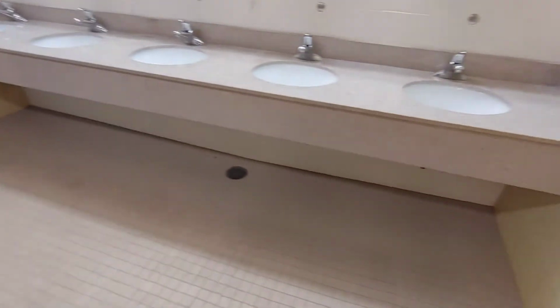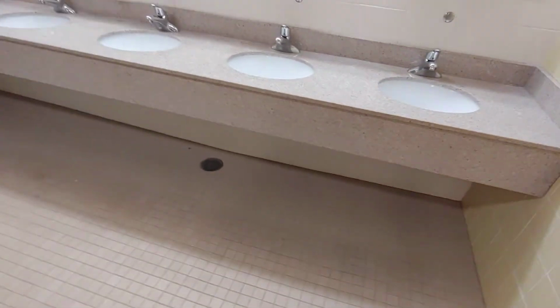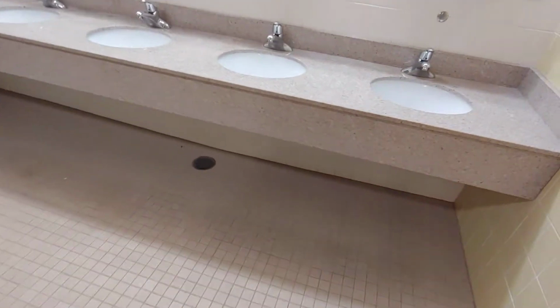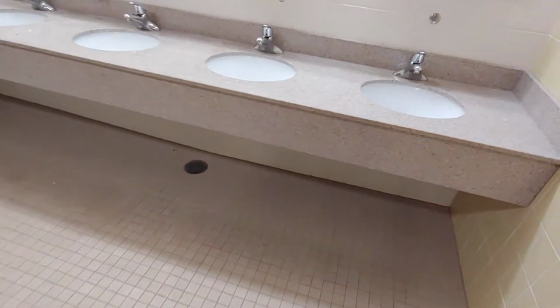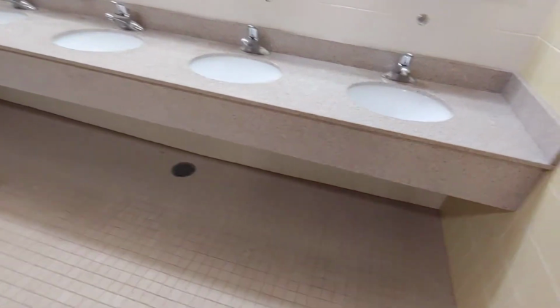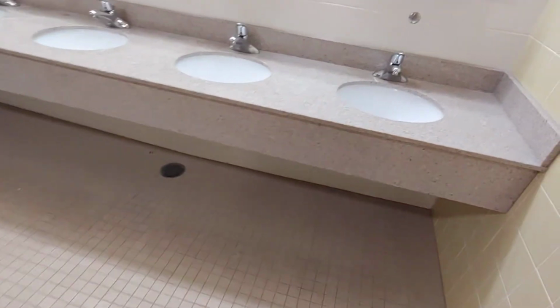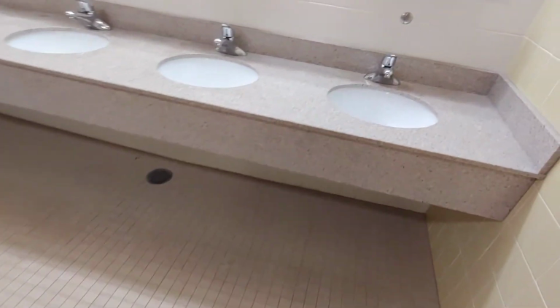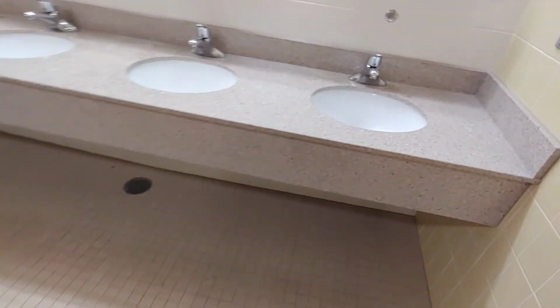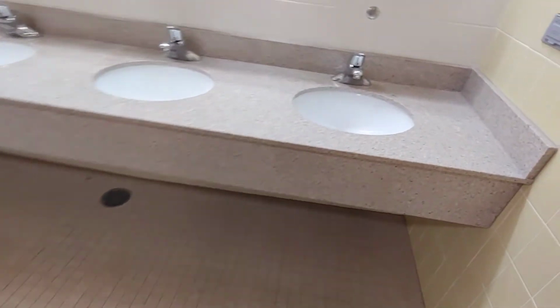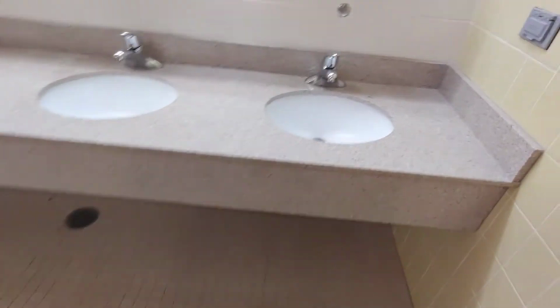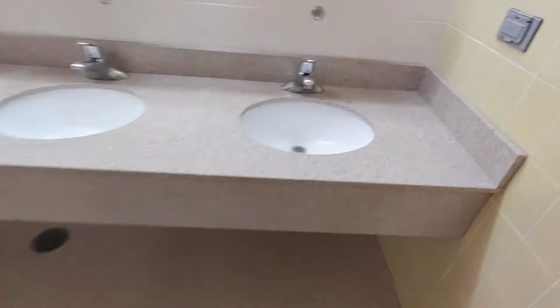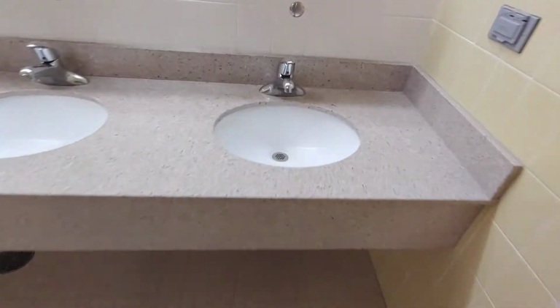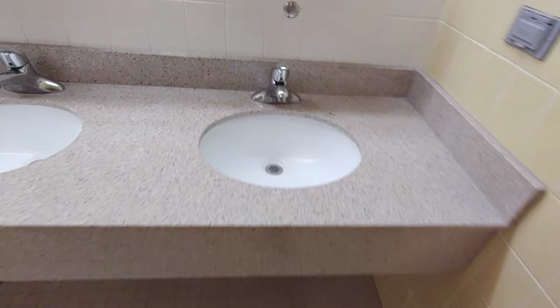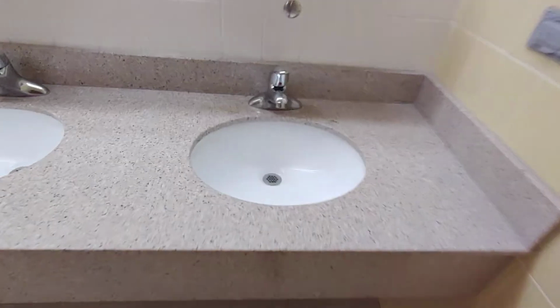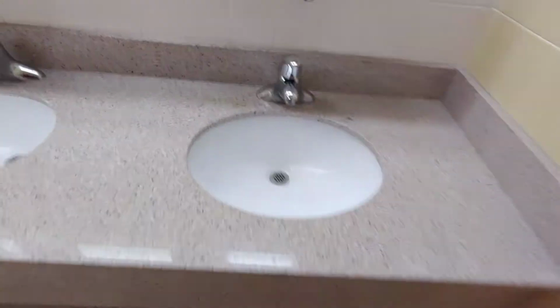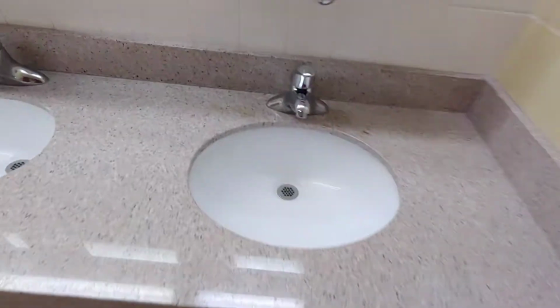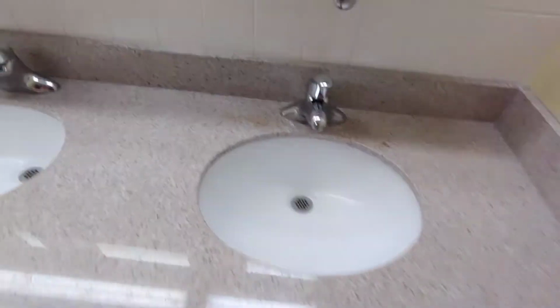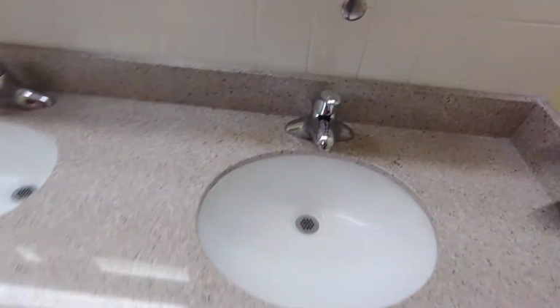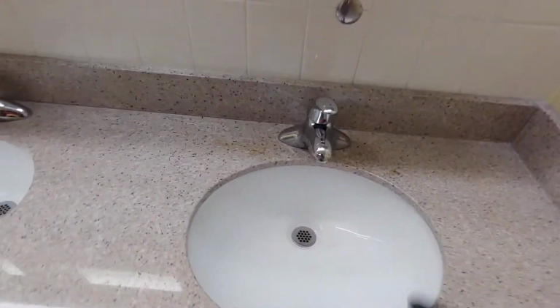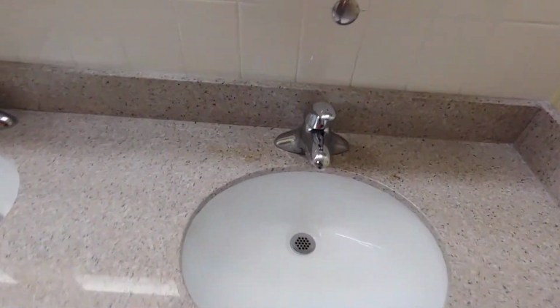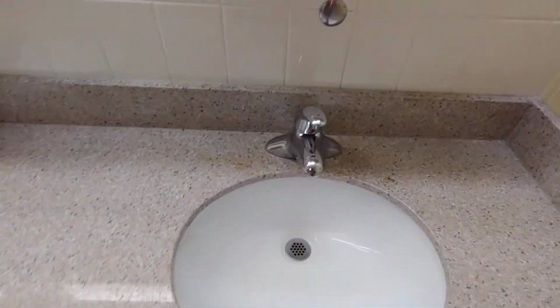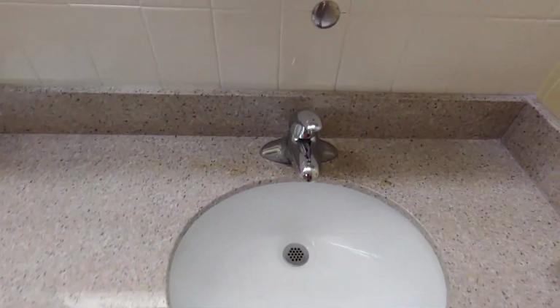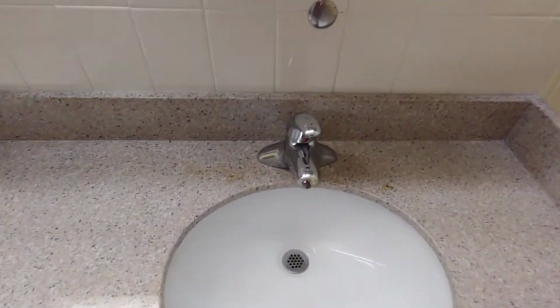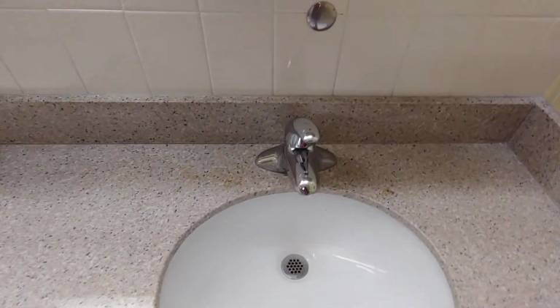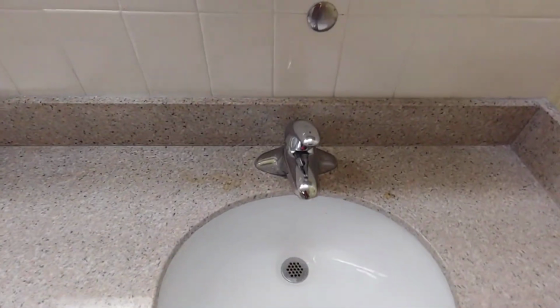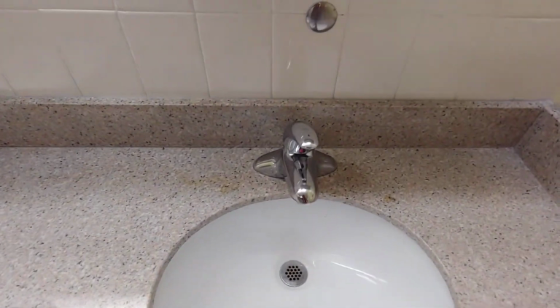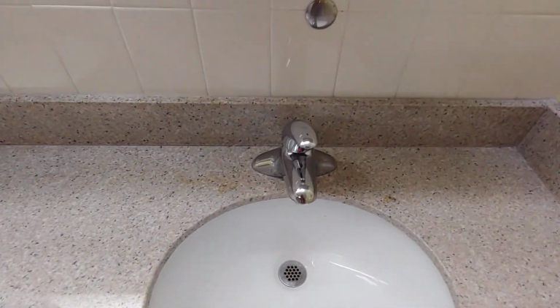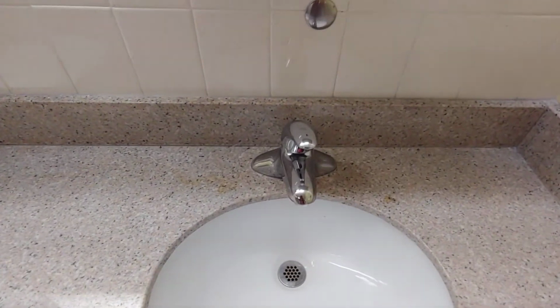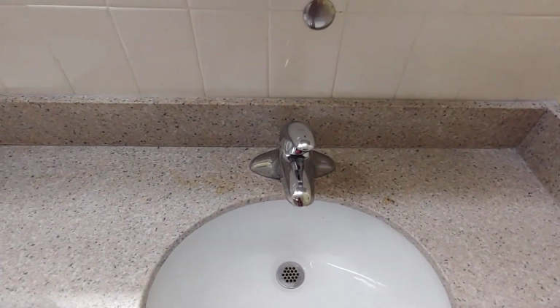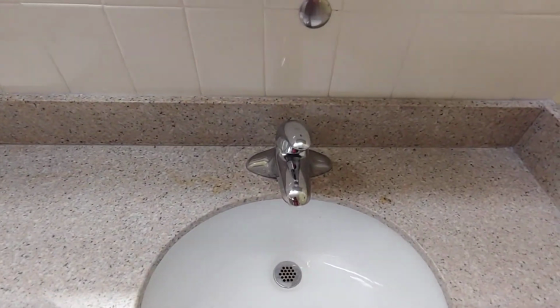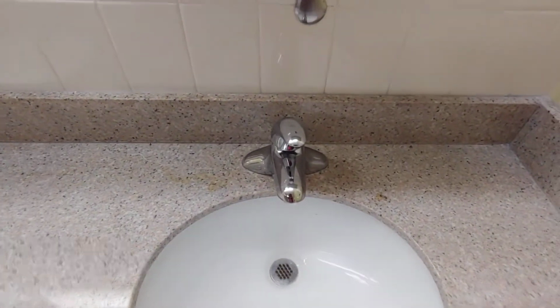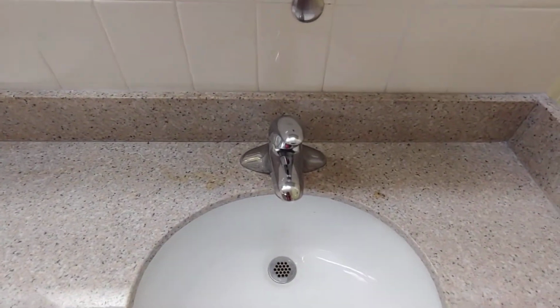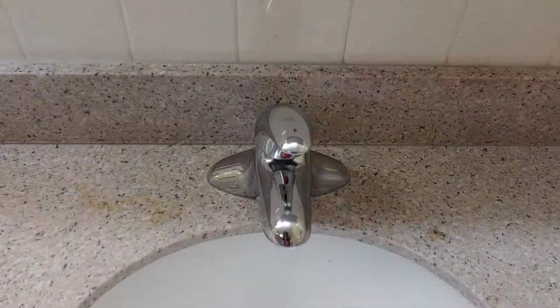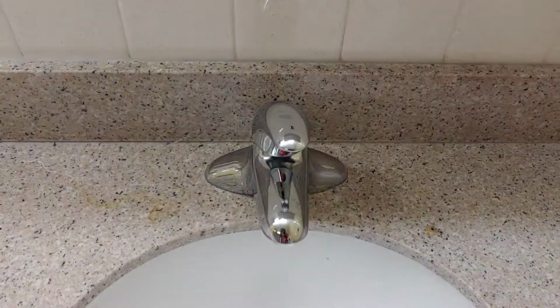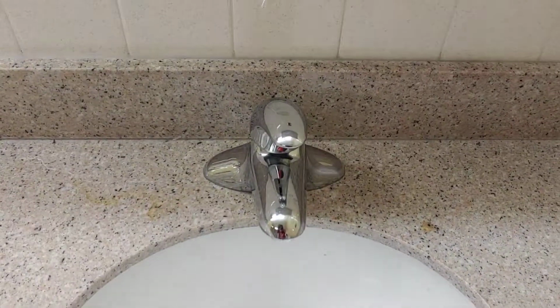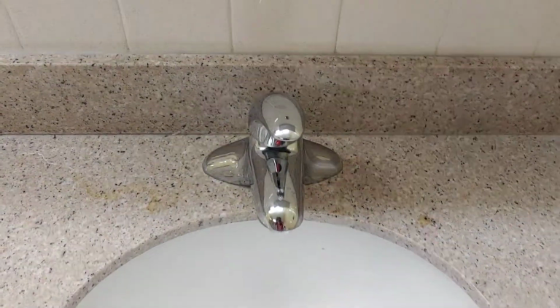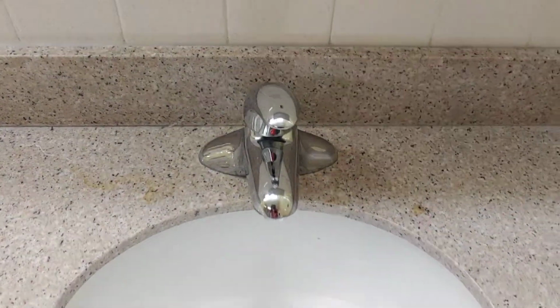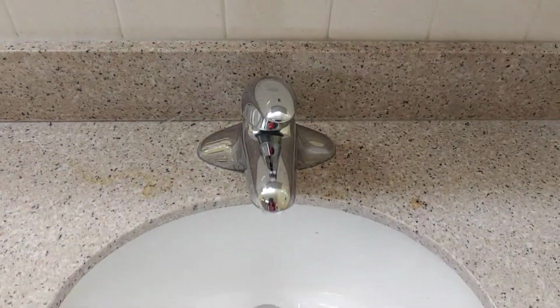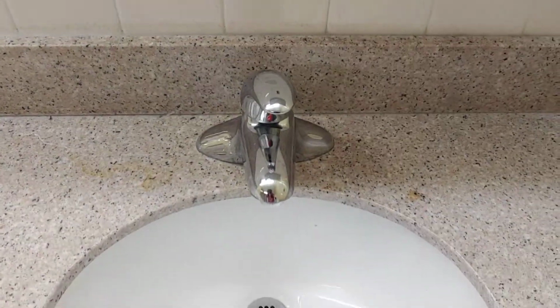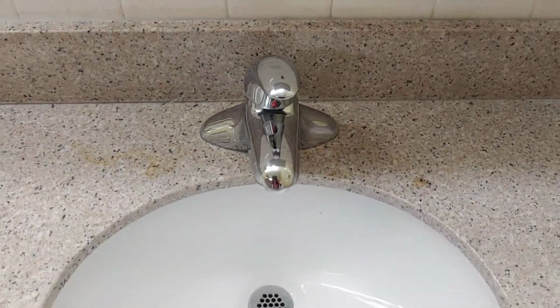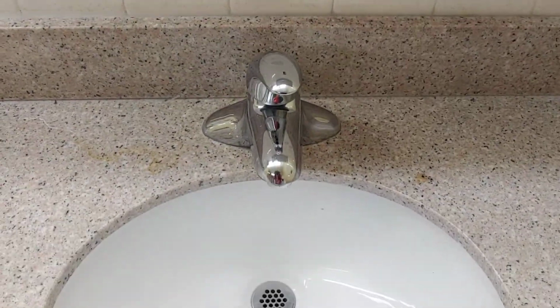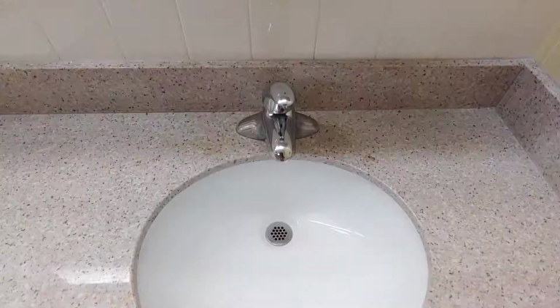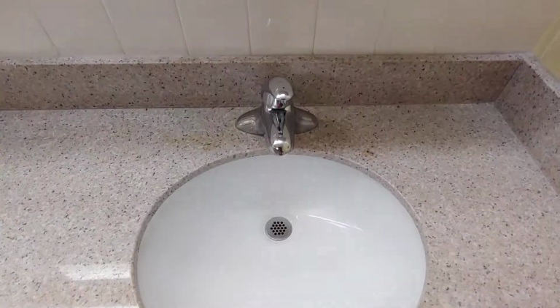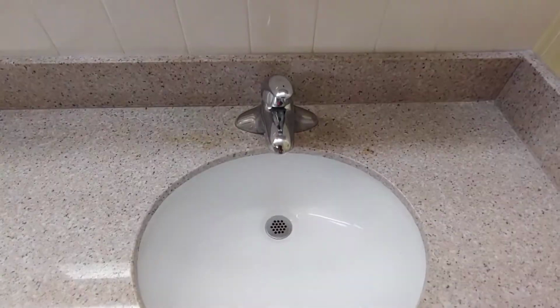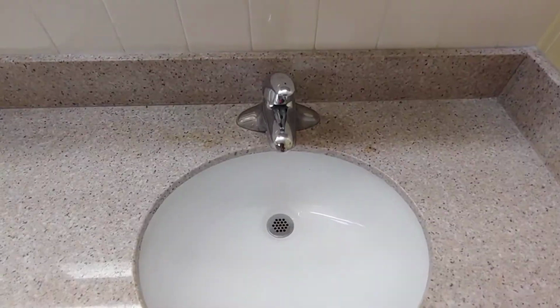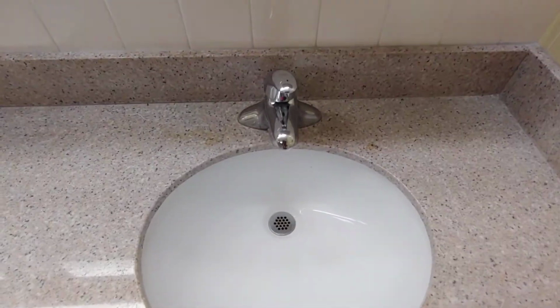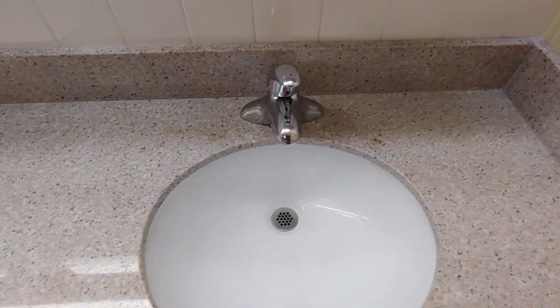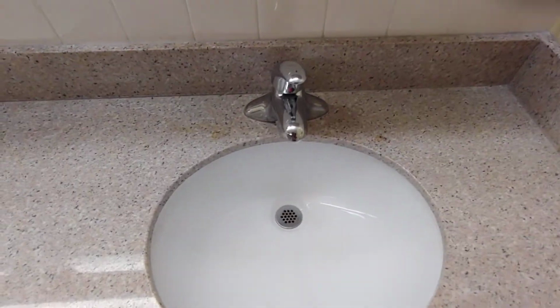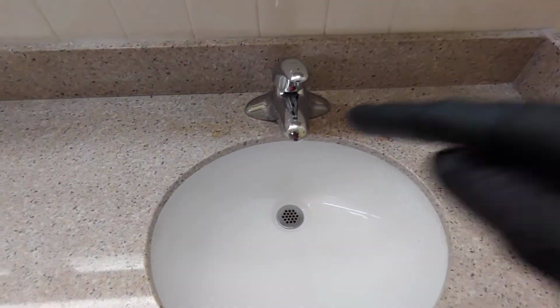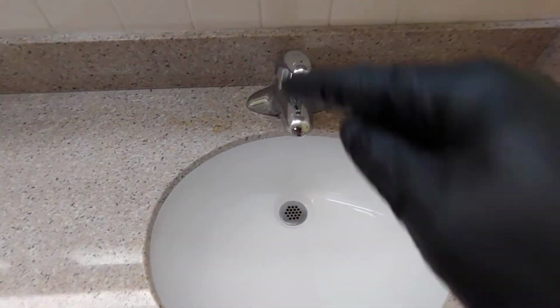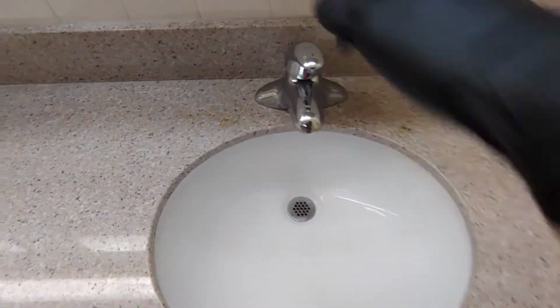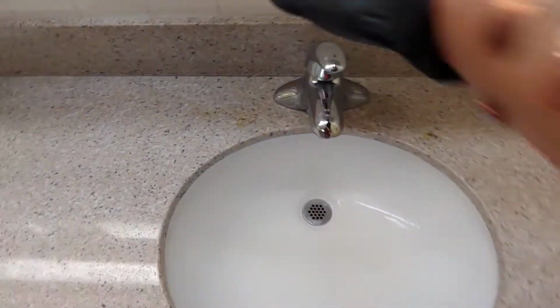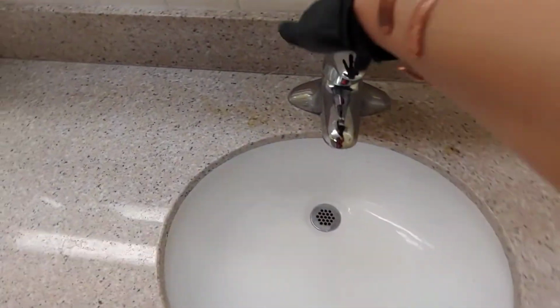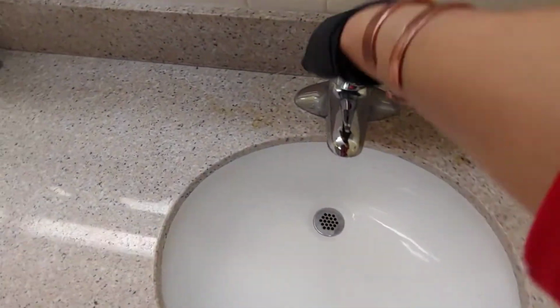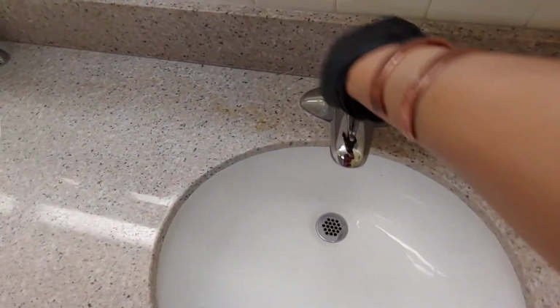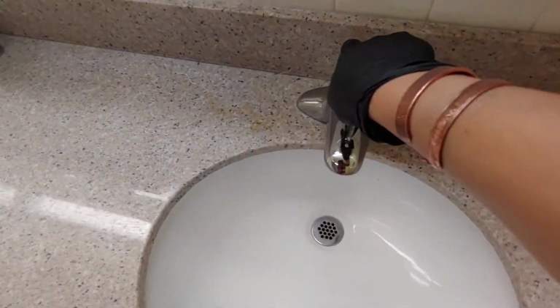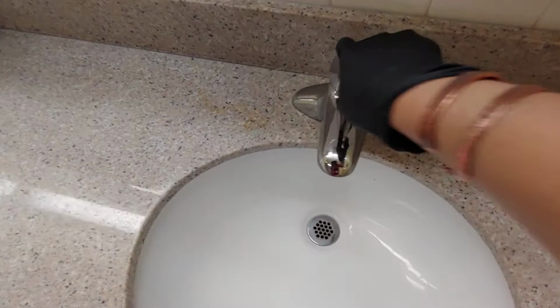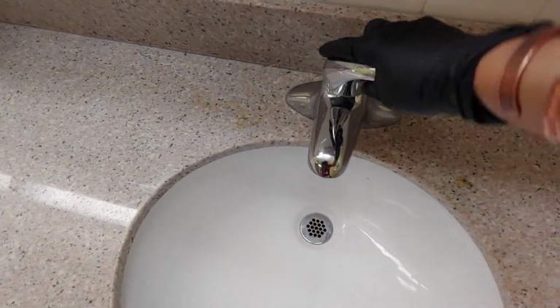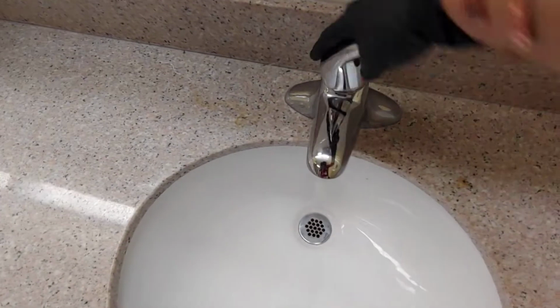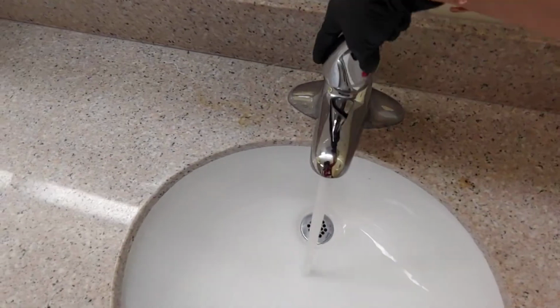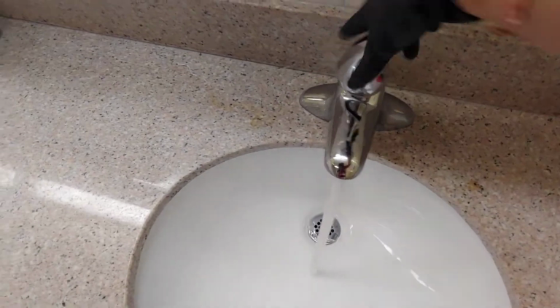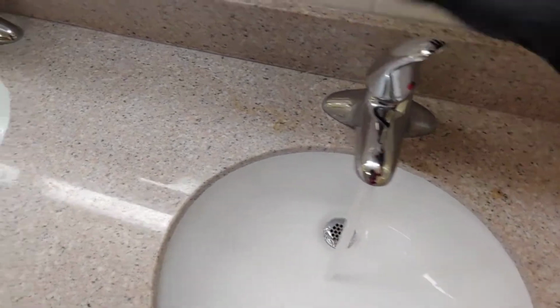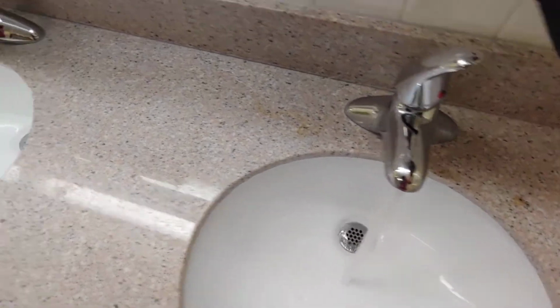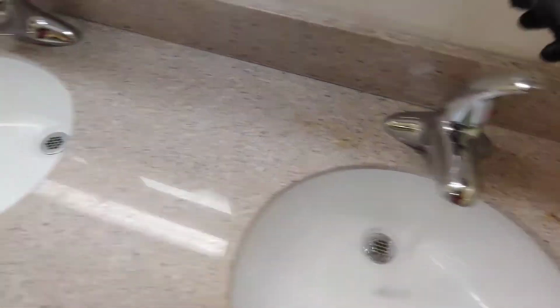So to run the water in R3, you come here to the sinks. And first you run the hot water like this.